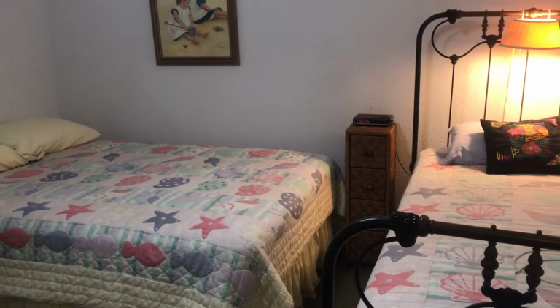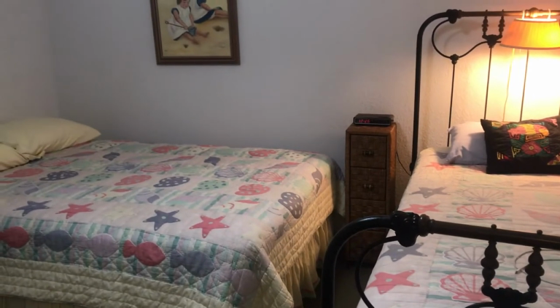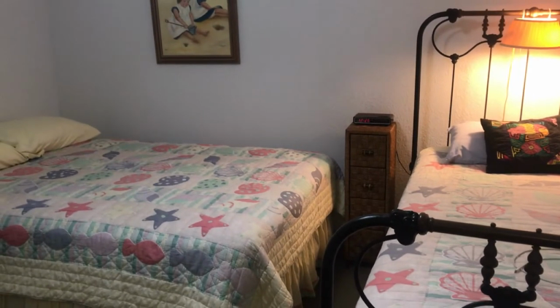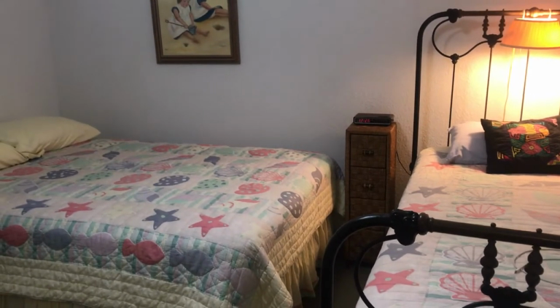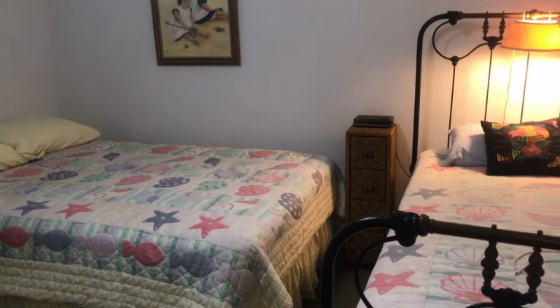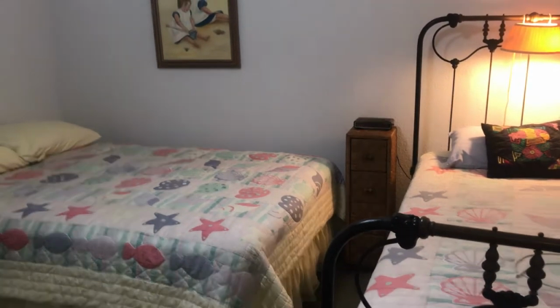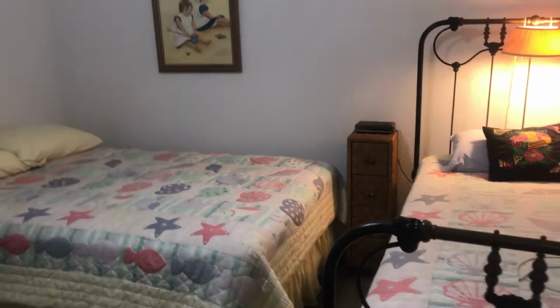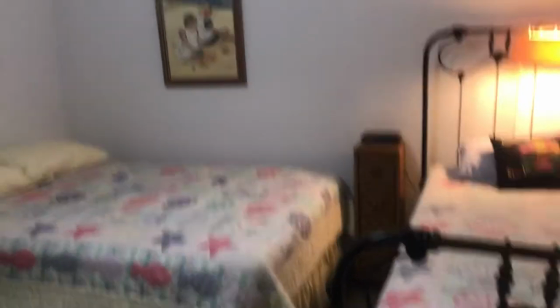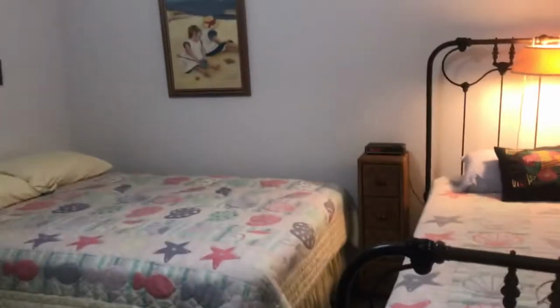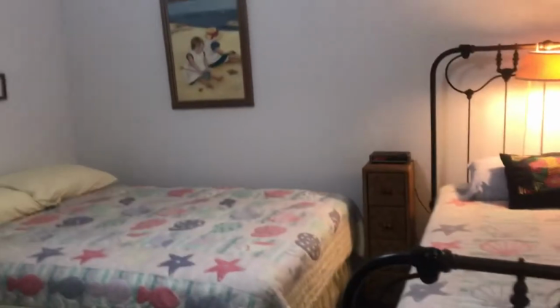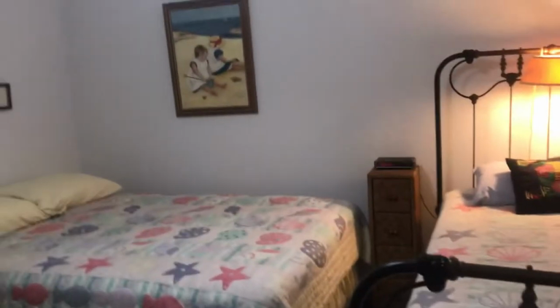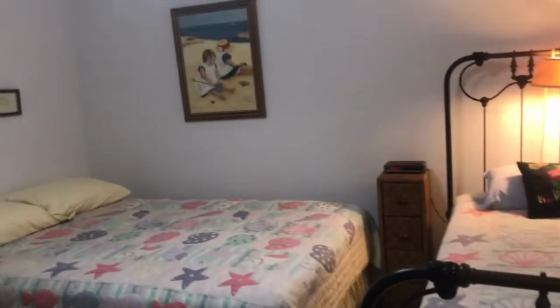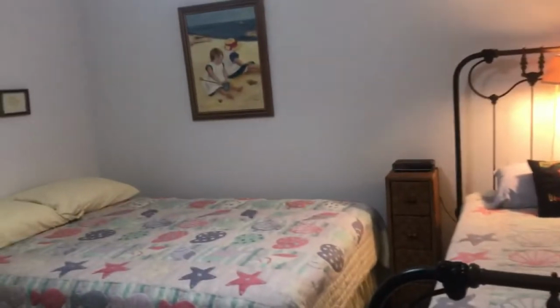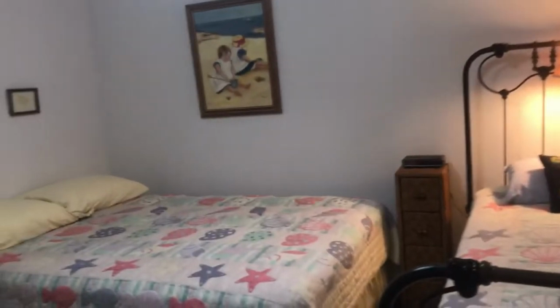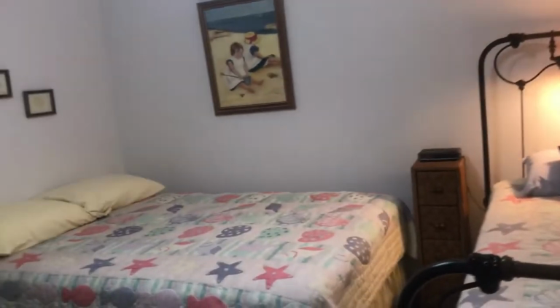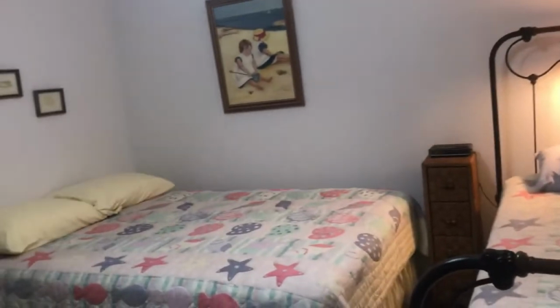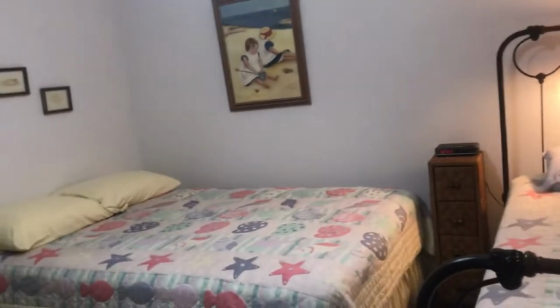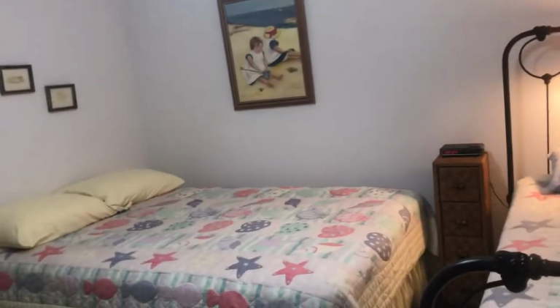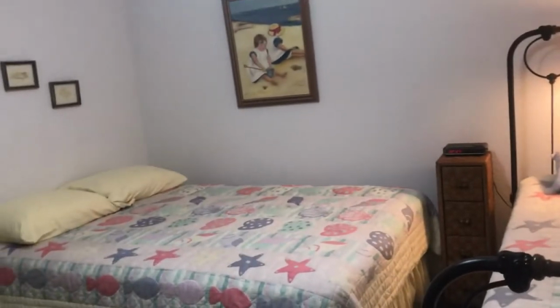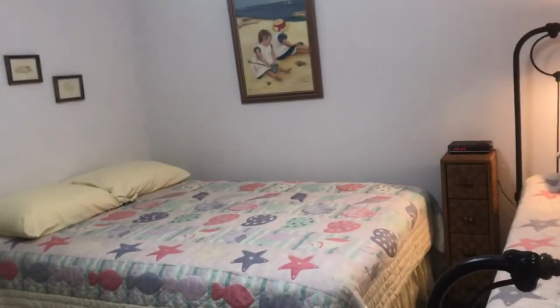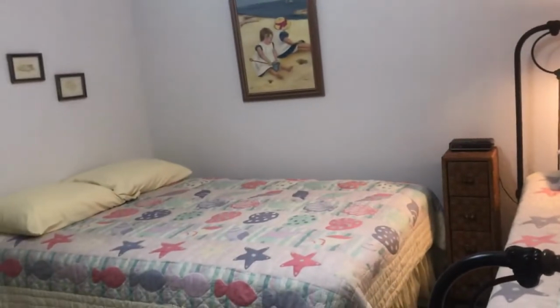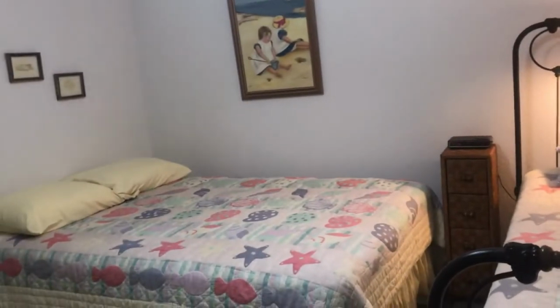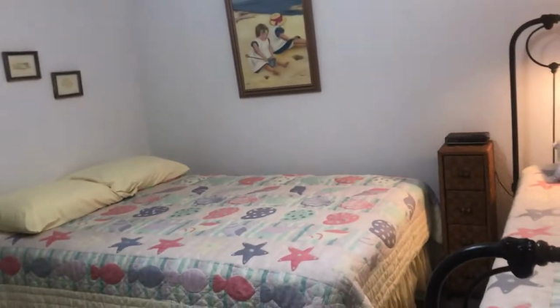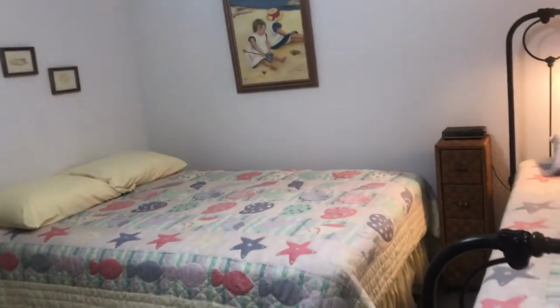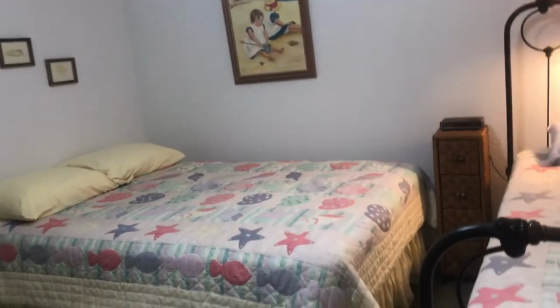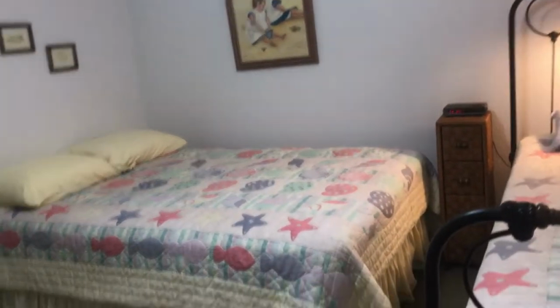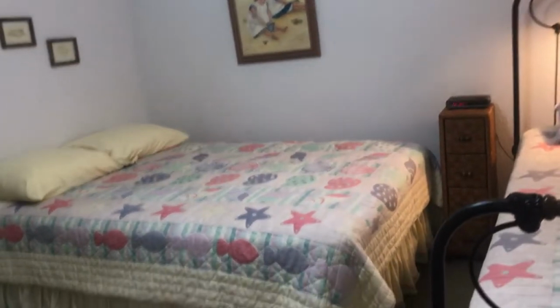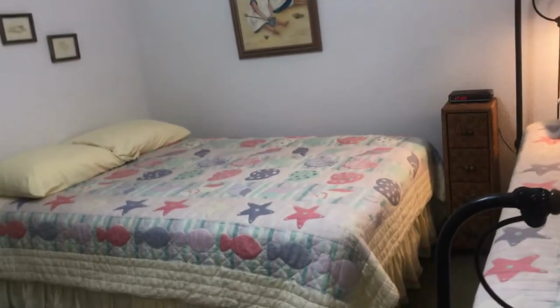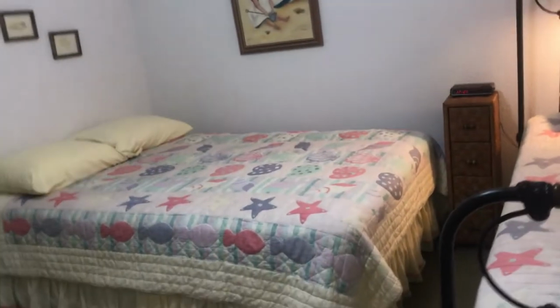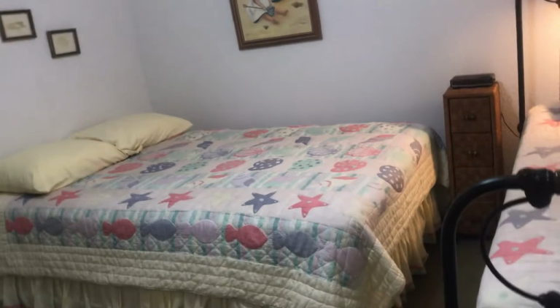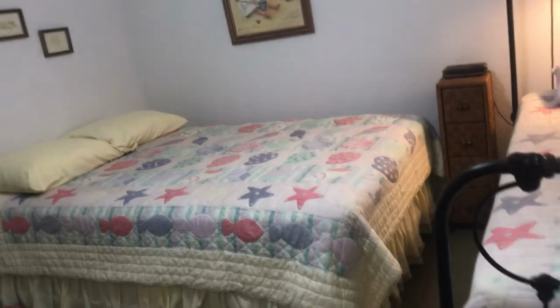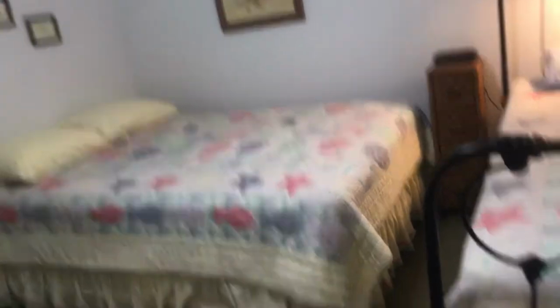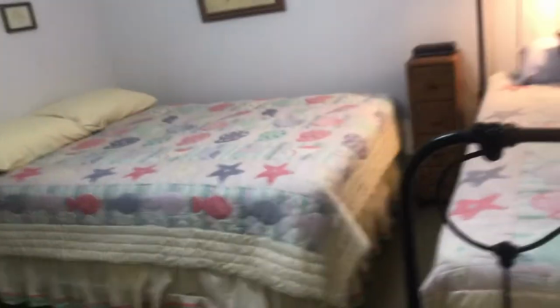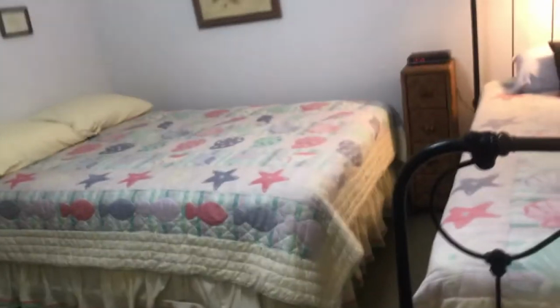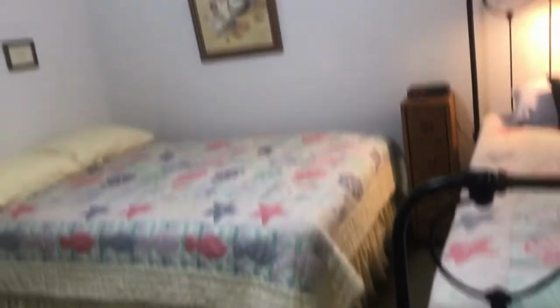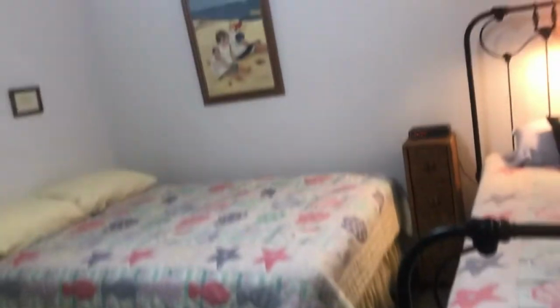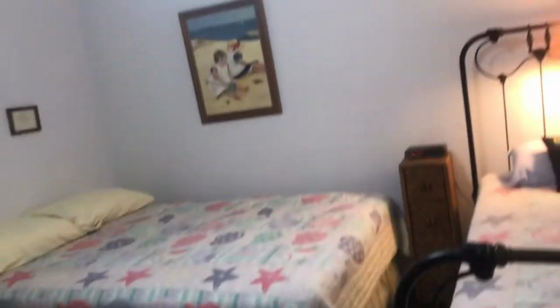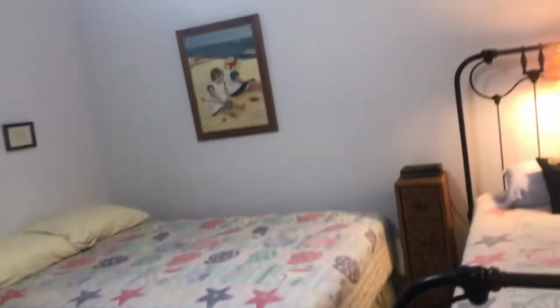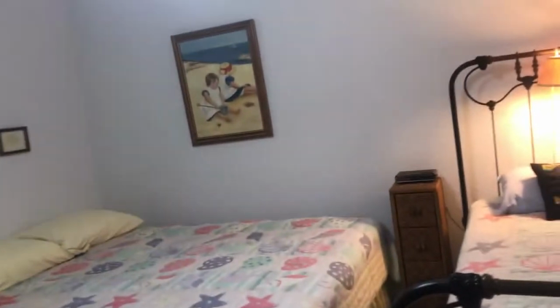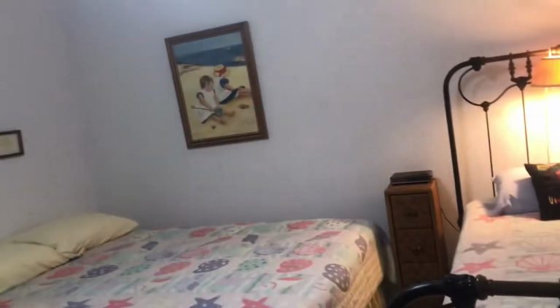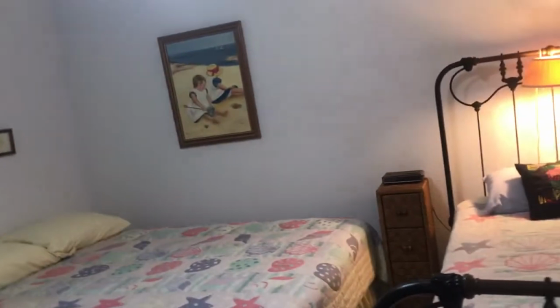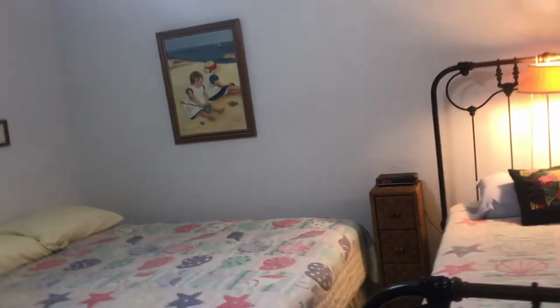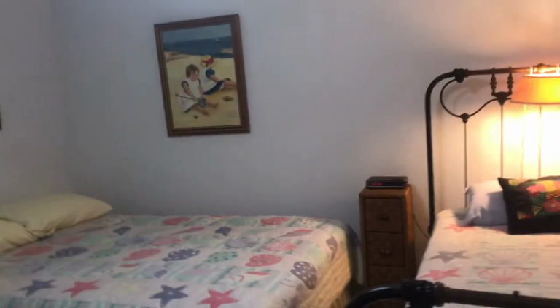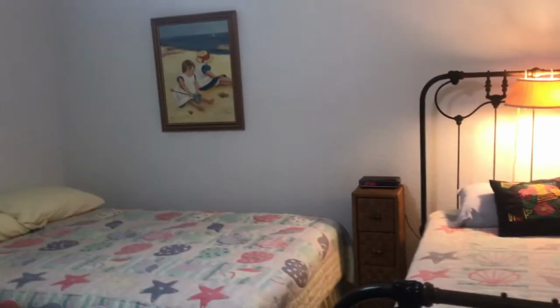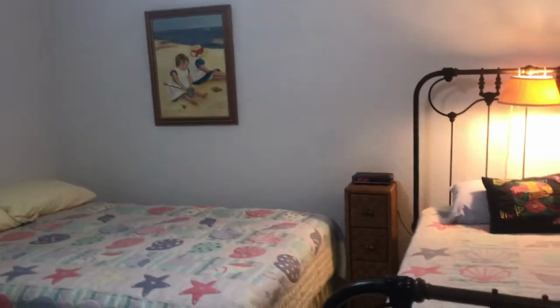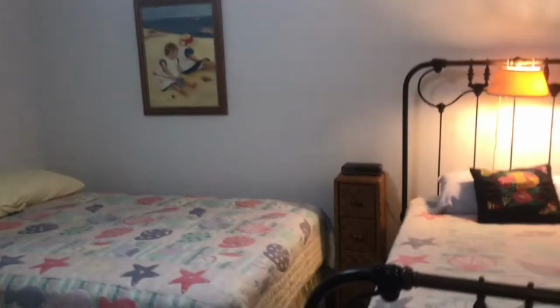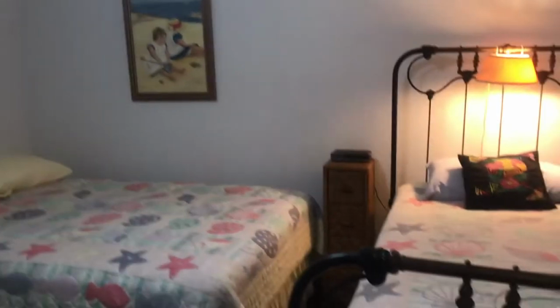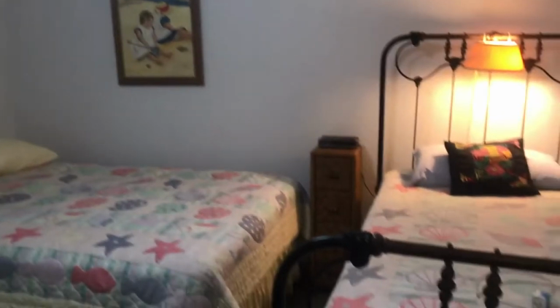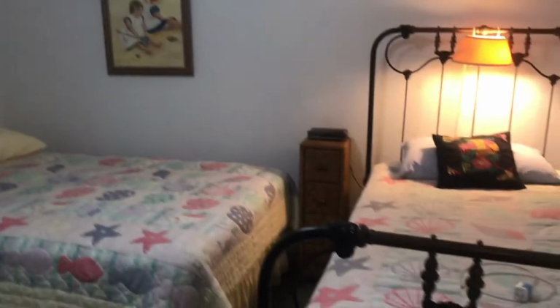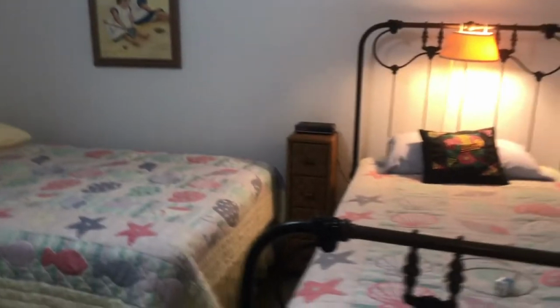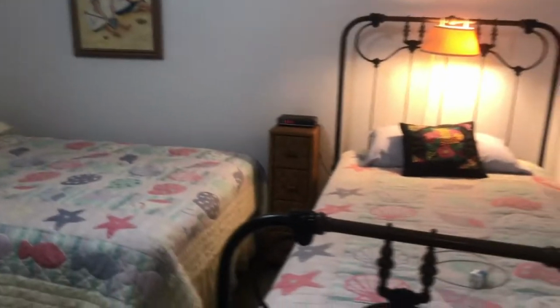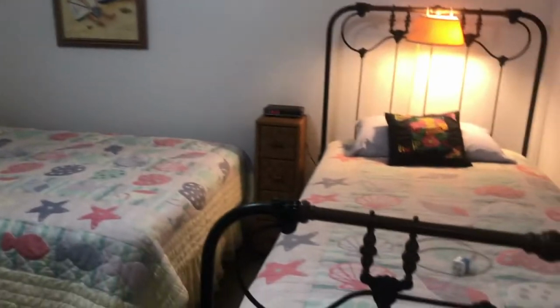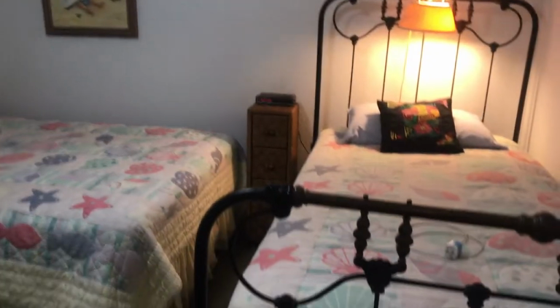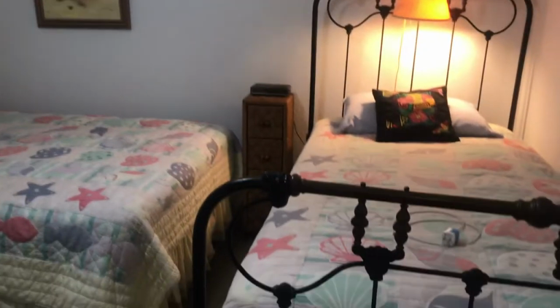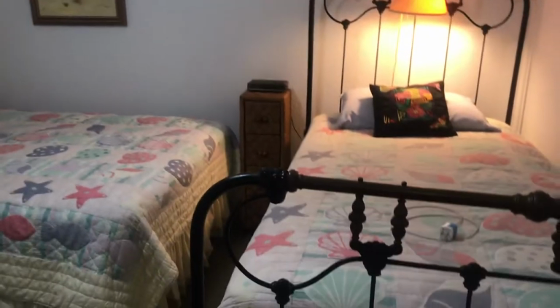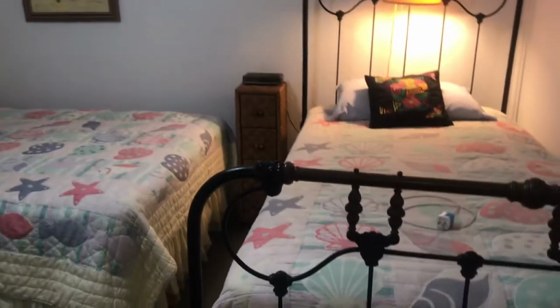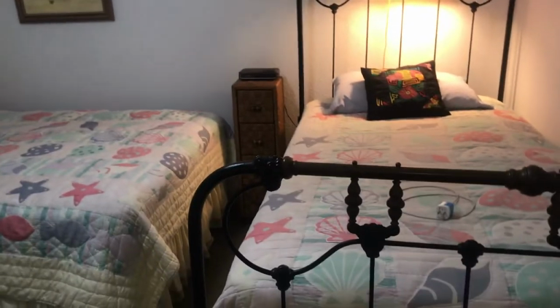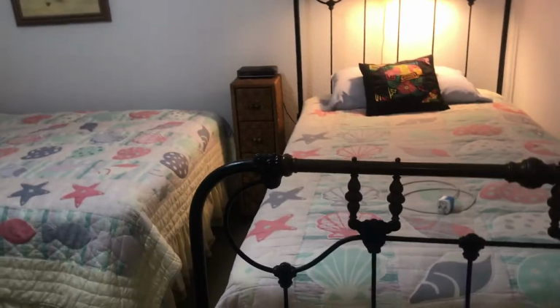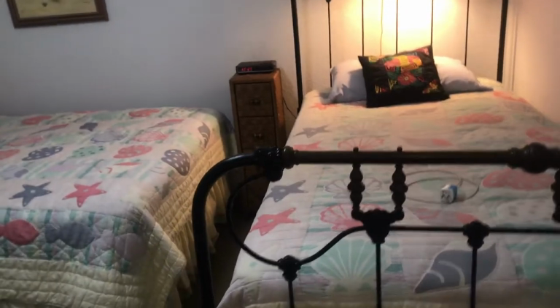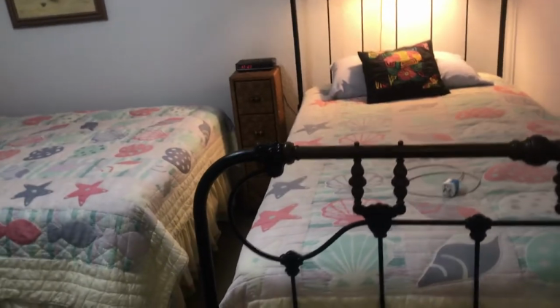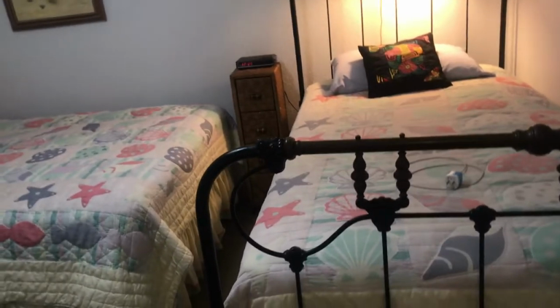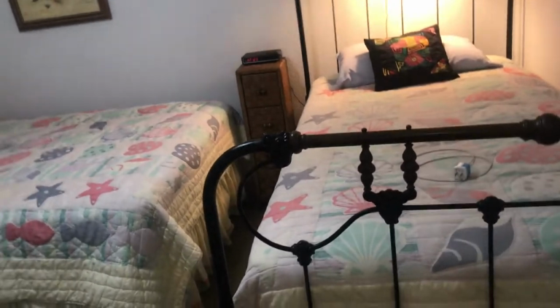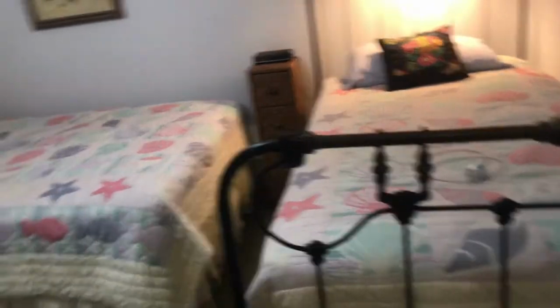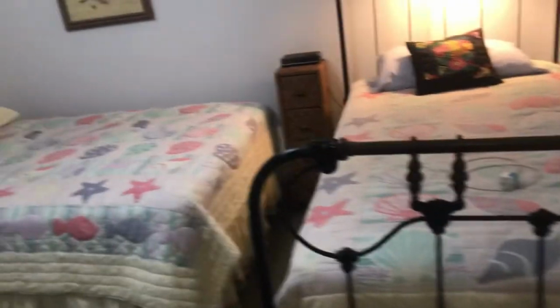I'll start this video off with my — if the scenery looks a little different, that's because it is. We are at the Family Beach House right now.